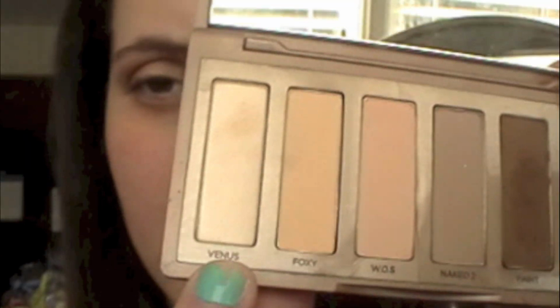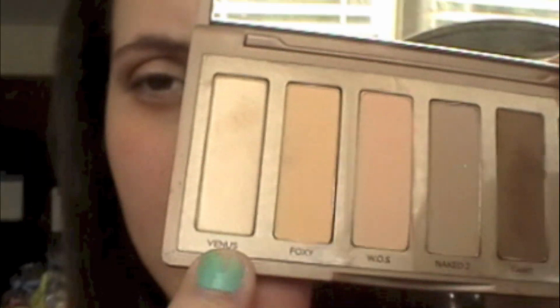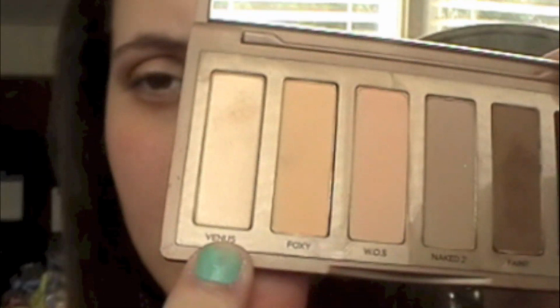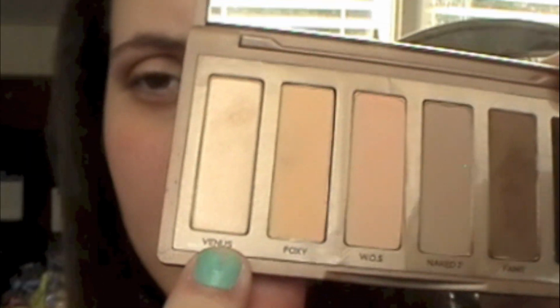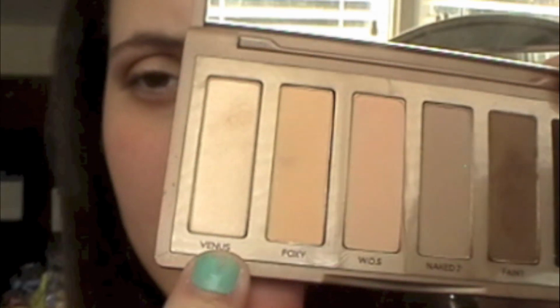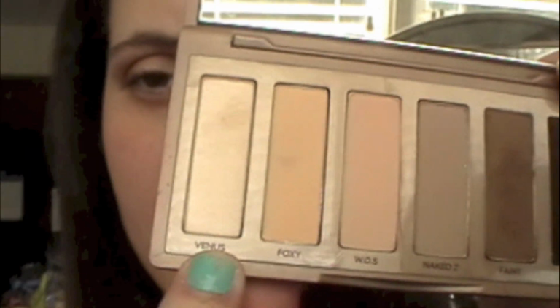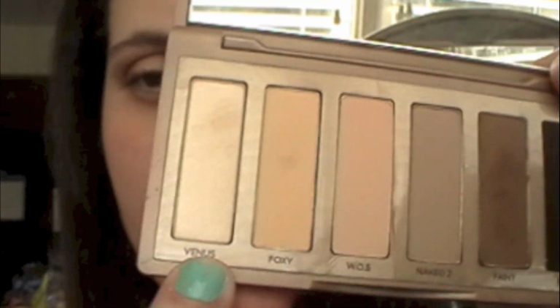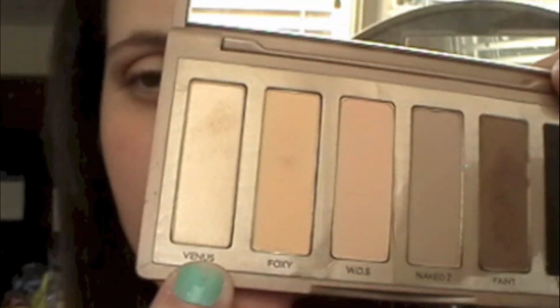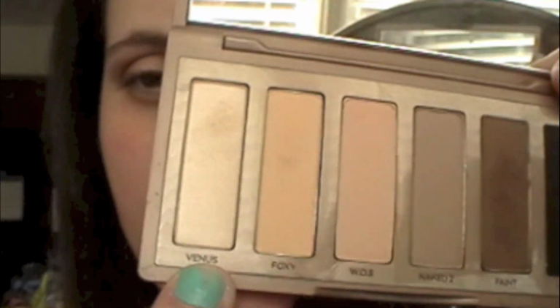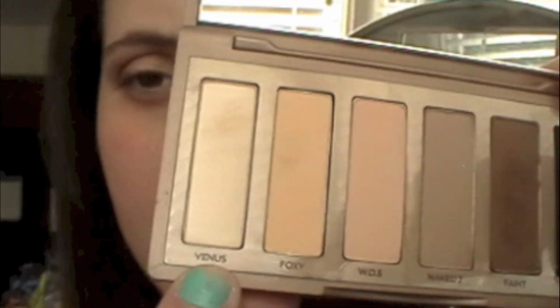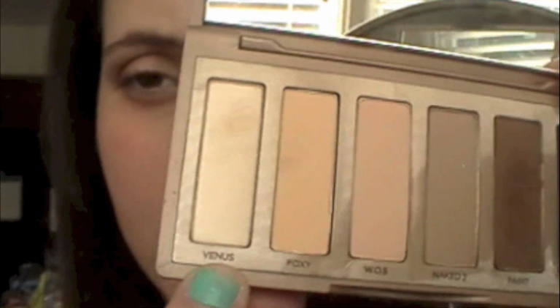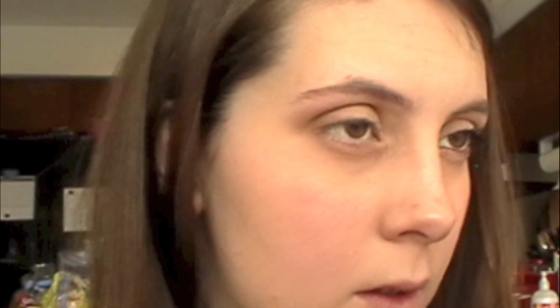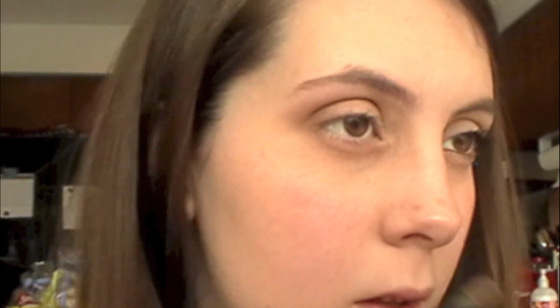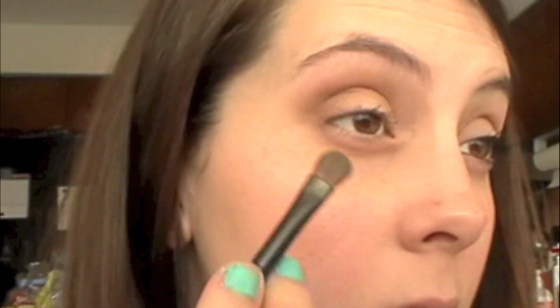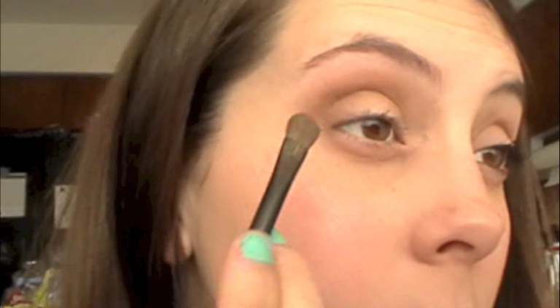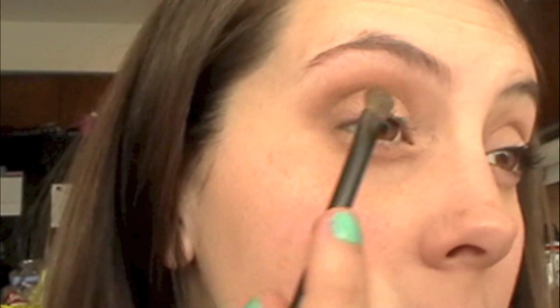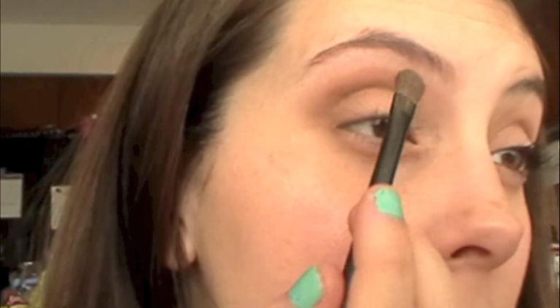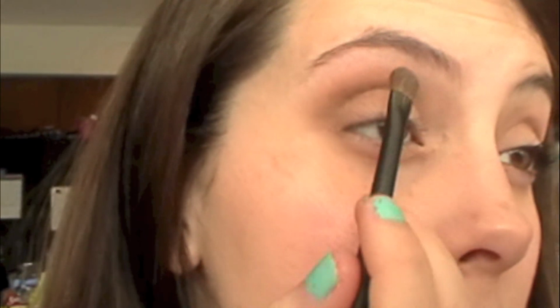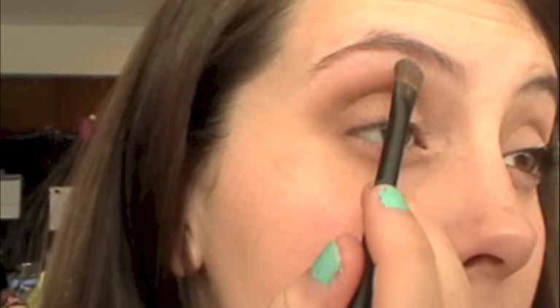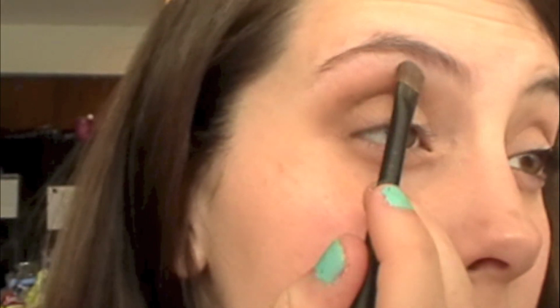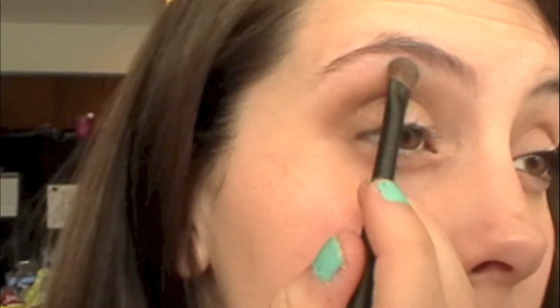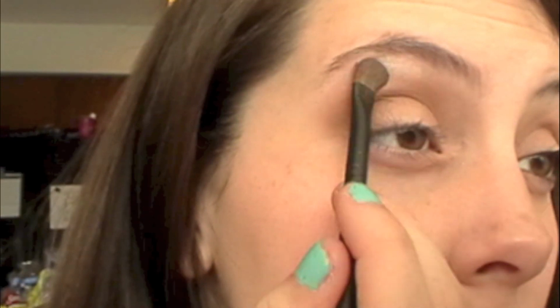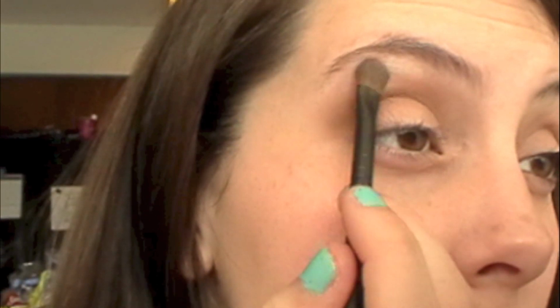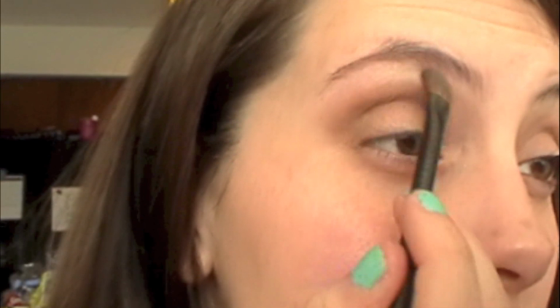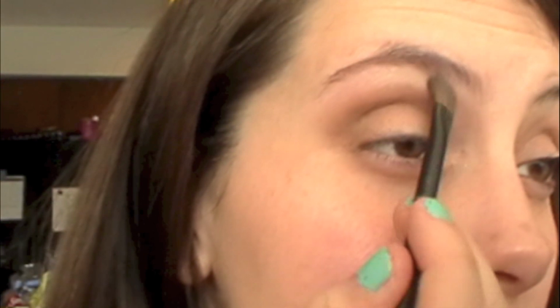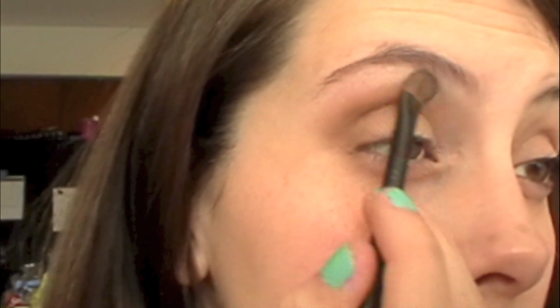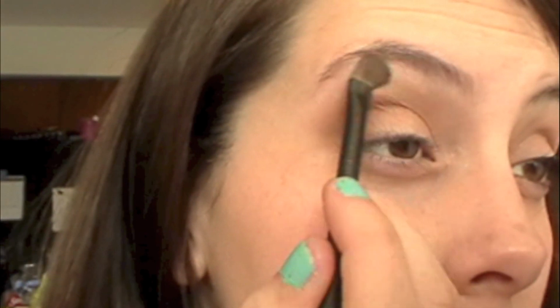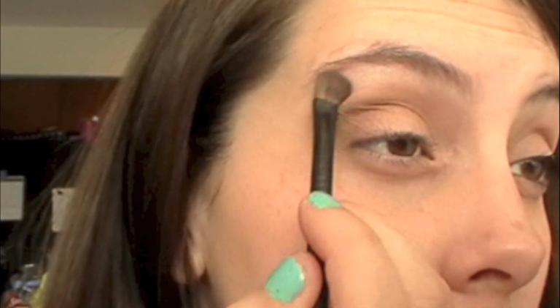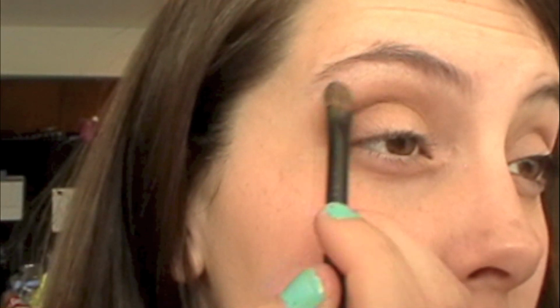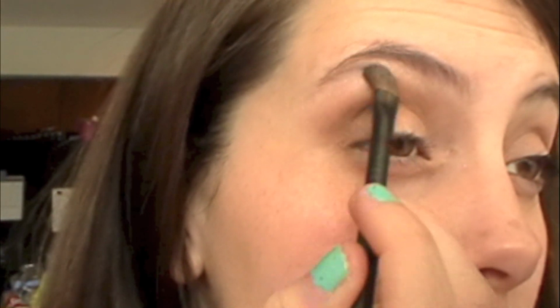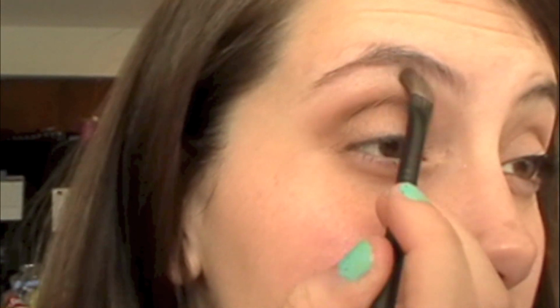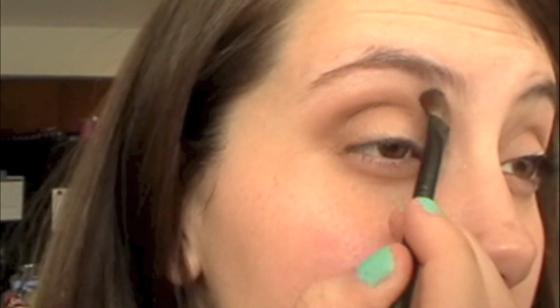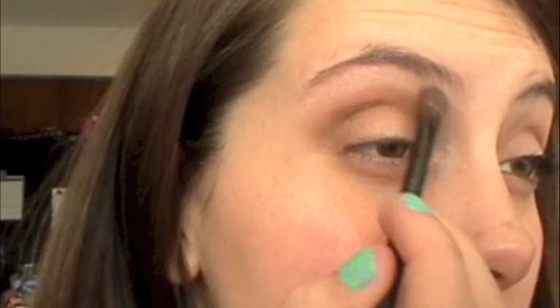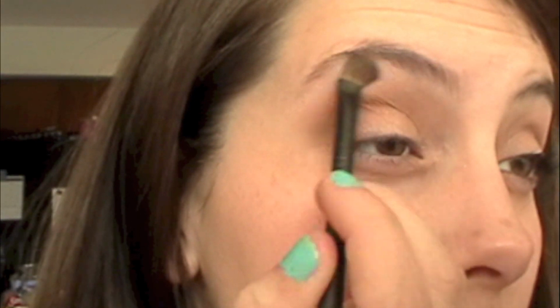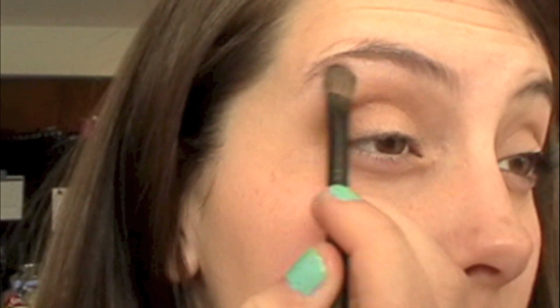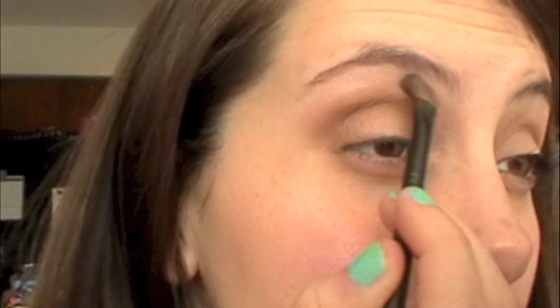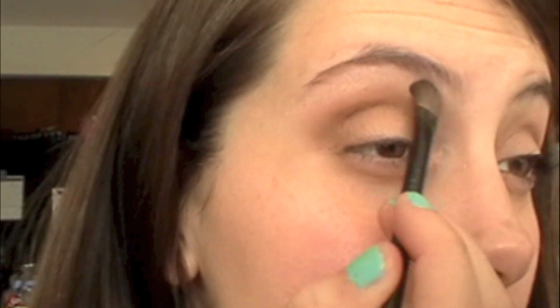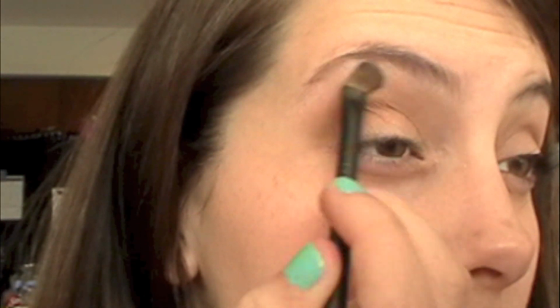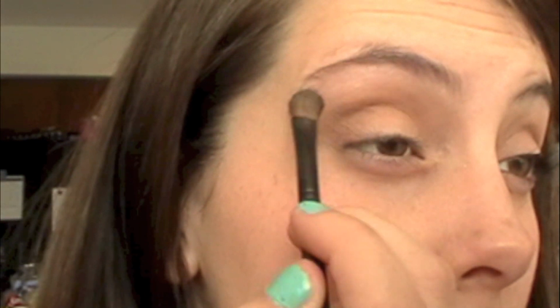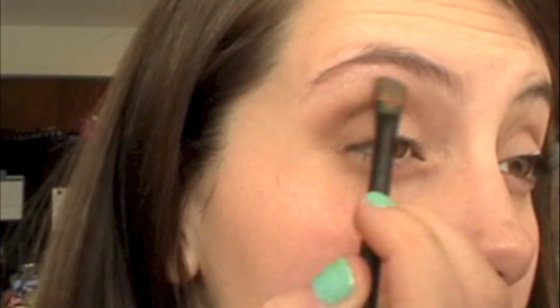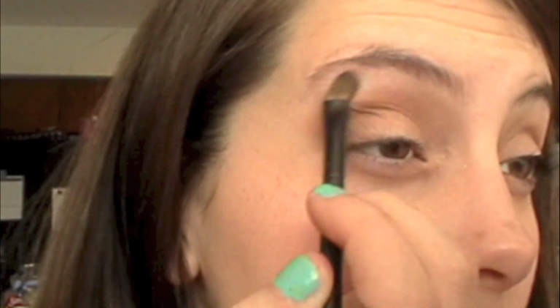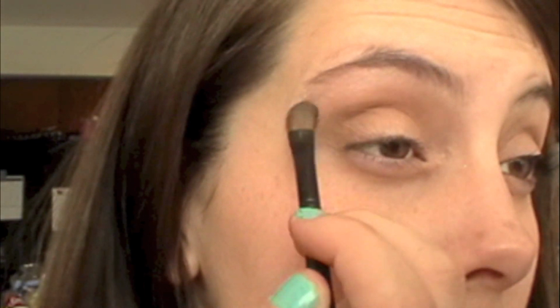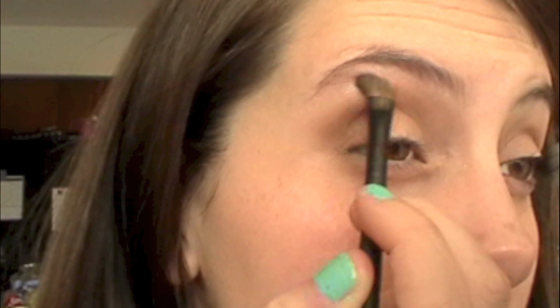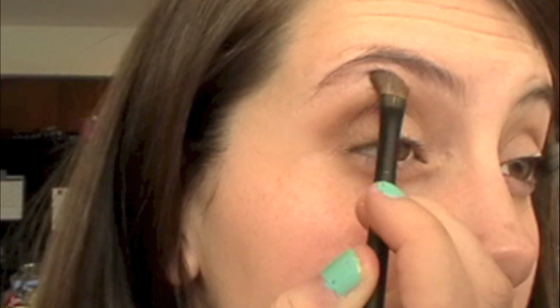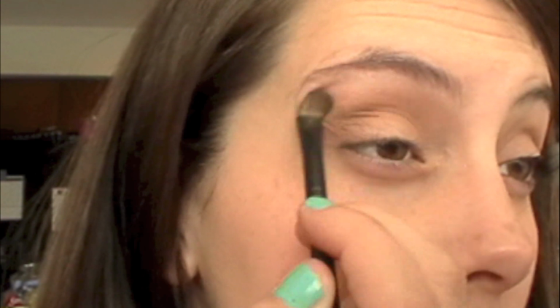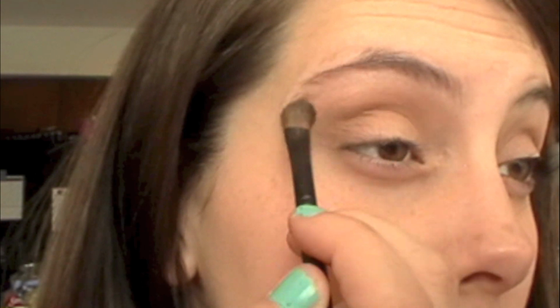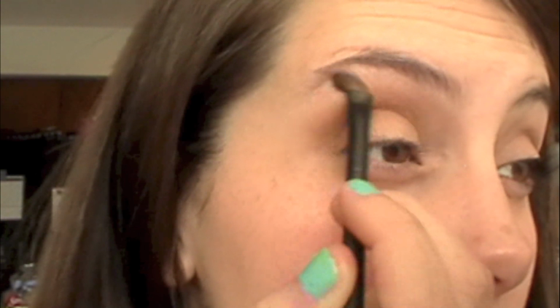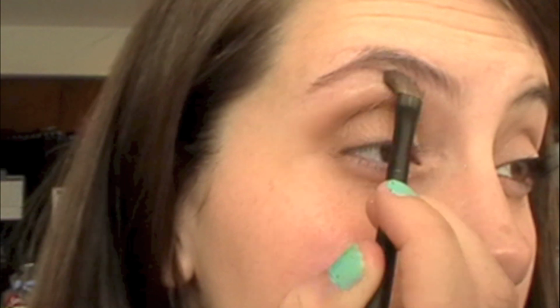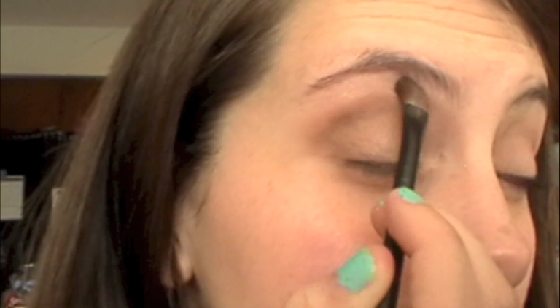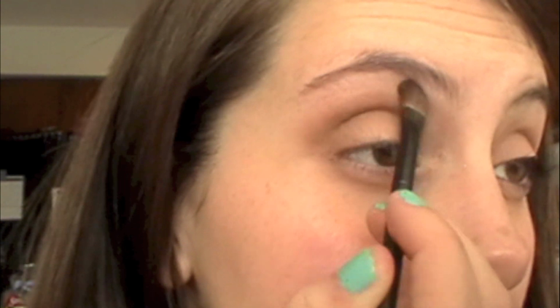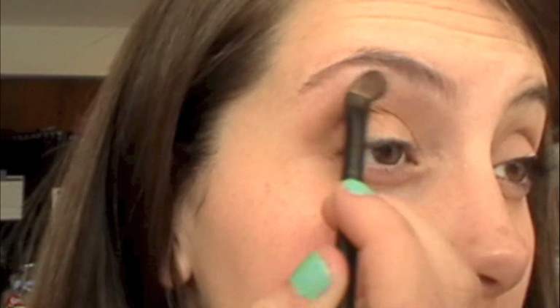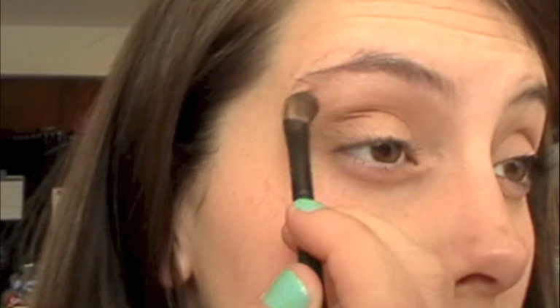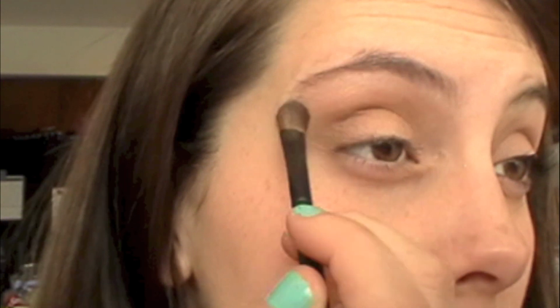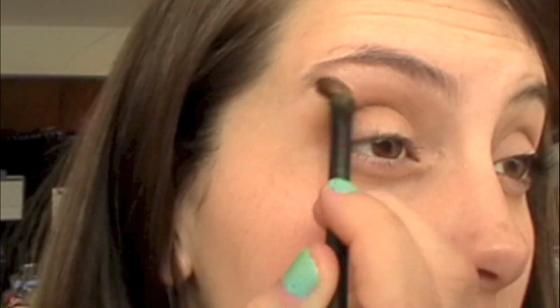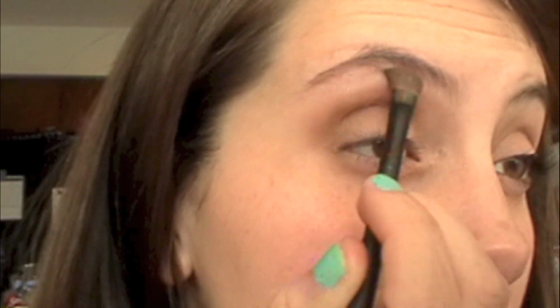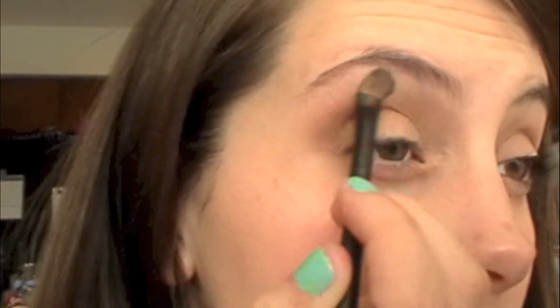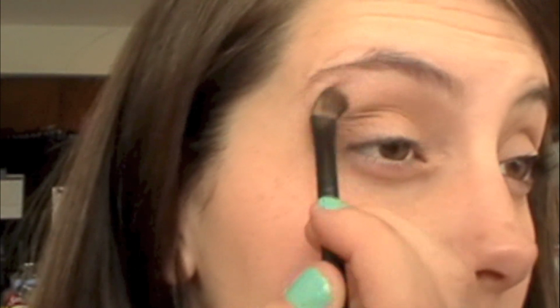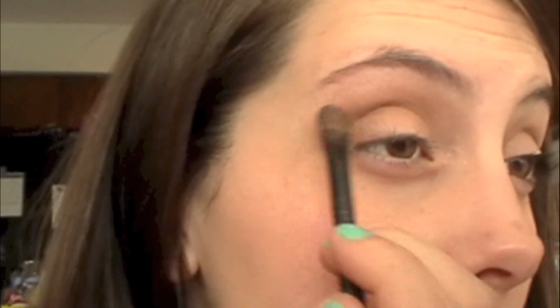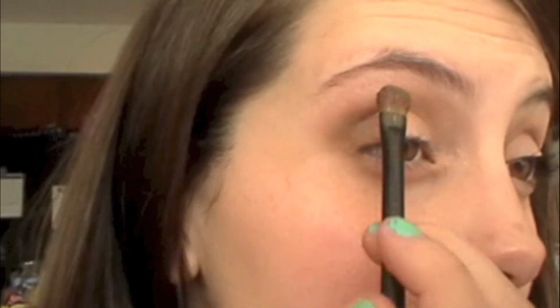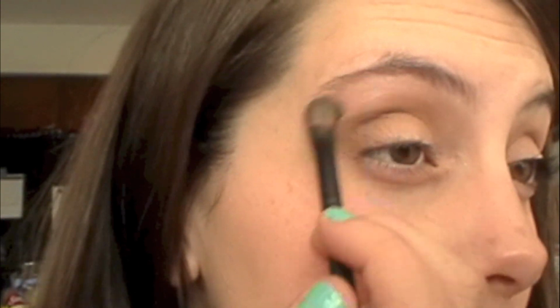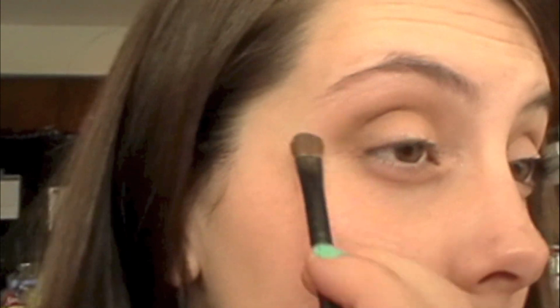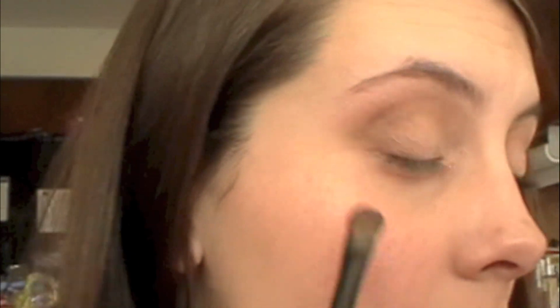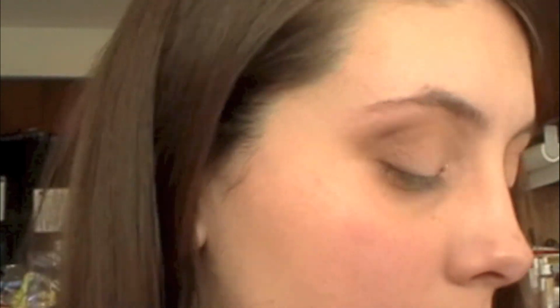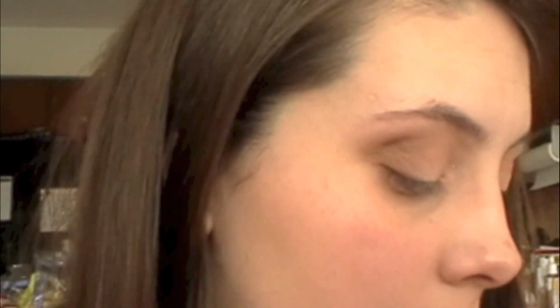Now I'm taking the highlight color and putting it on my brow bone and in my inner tear duct.